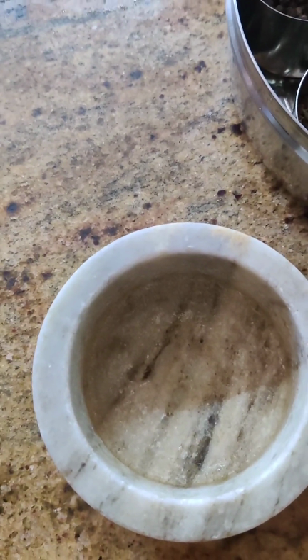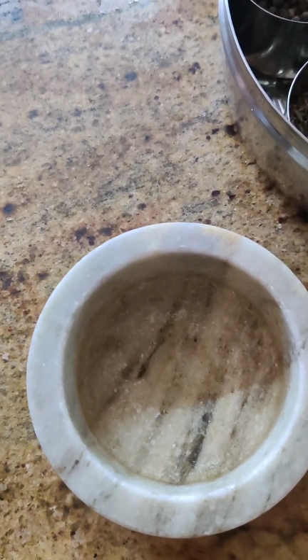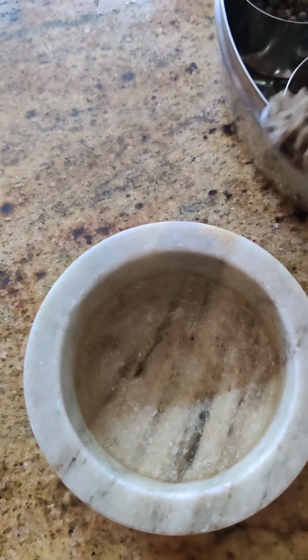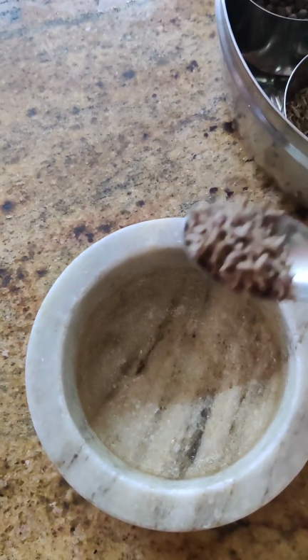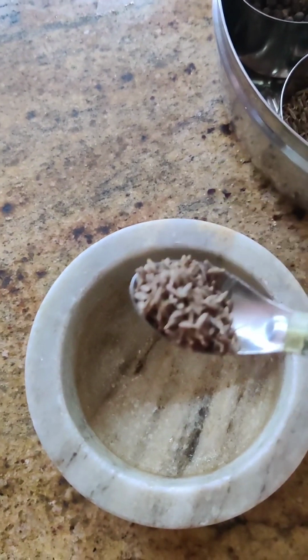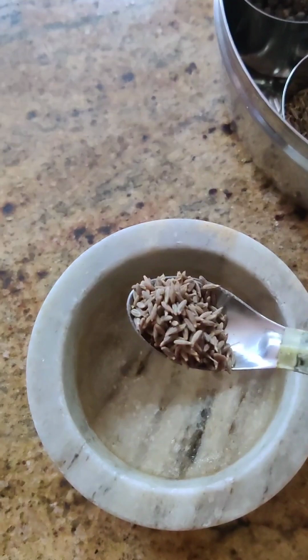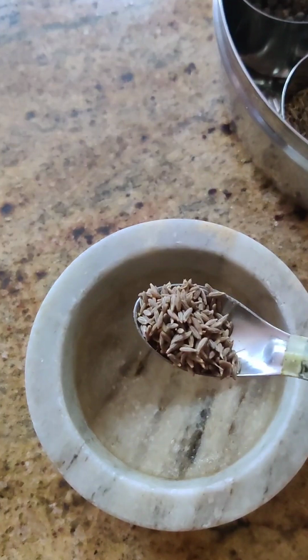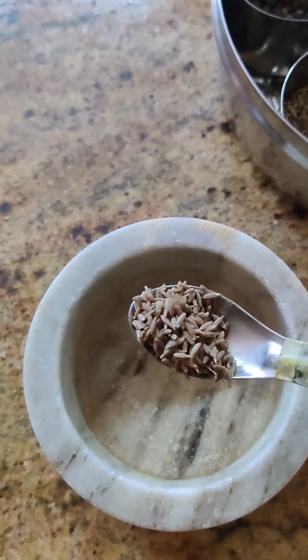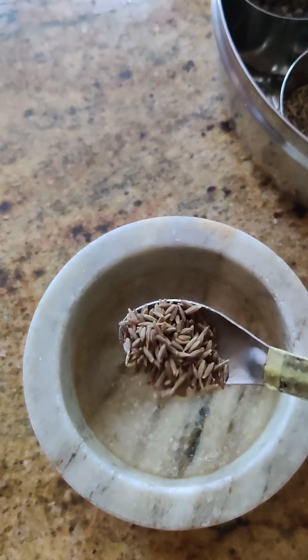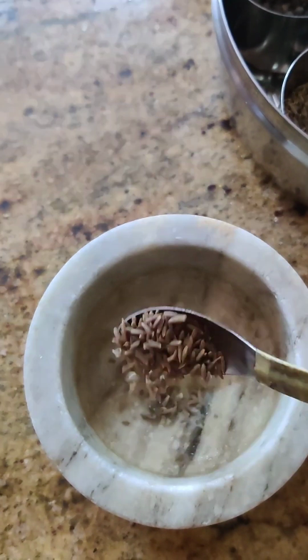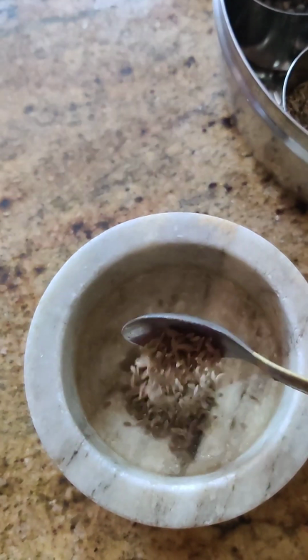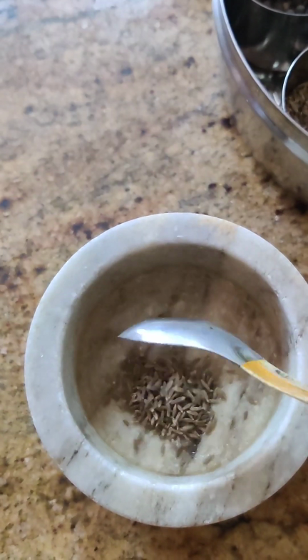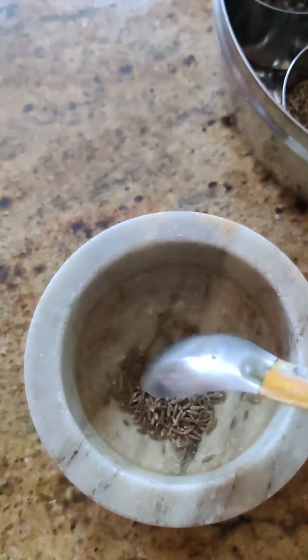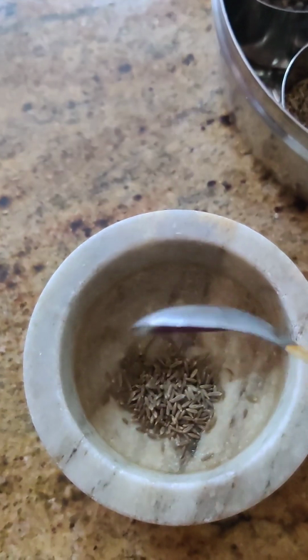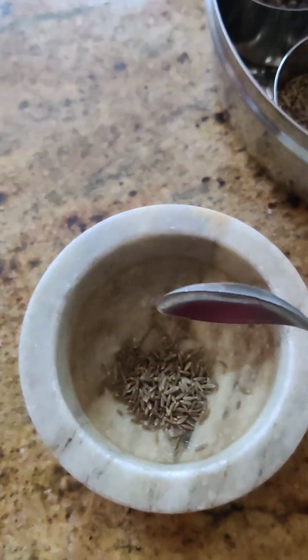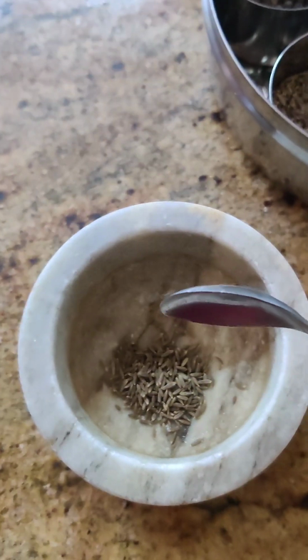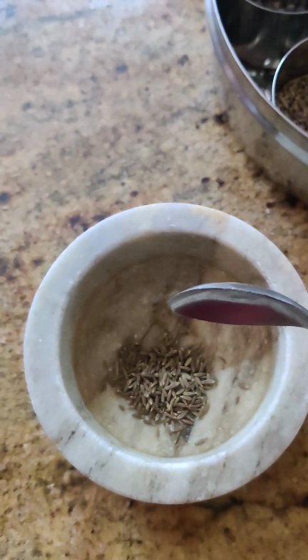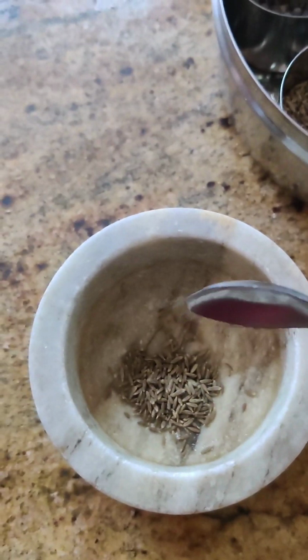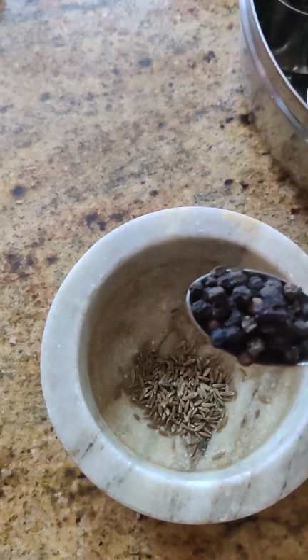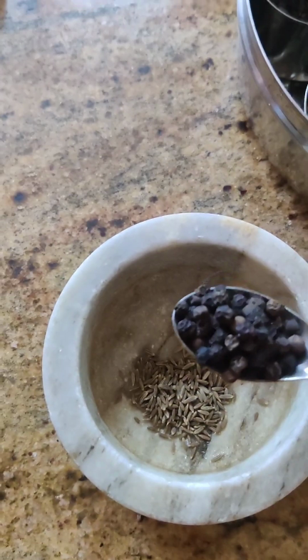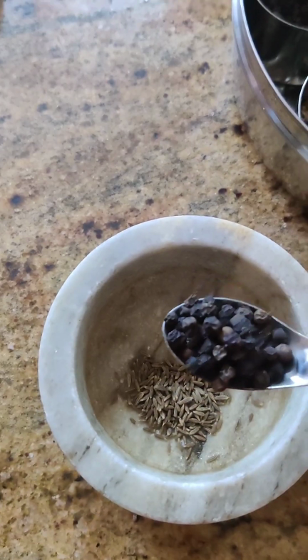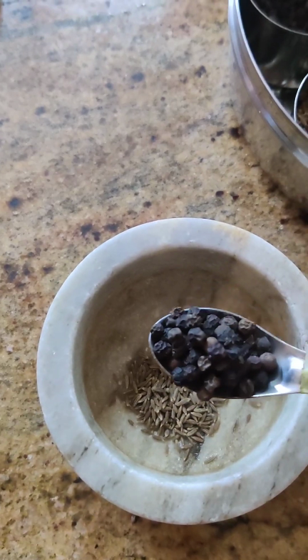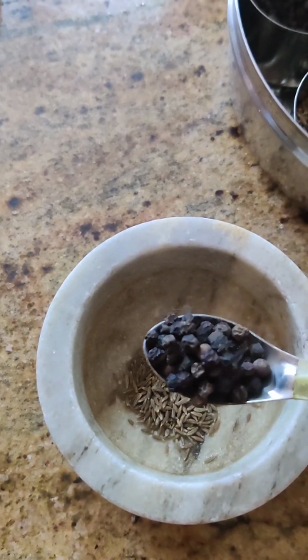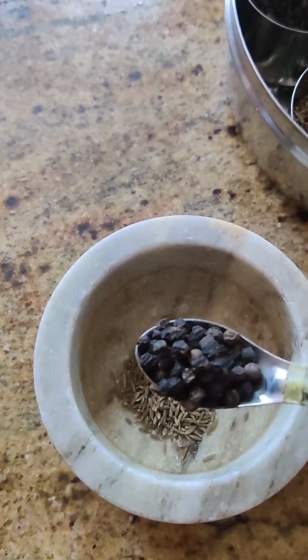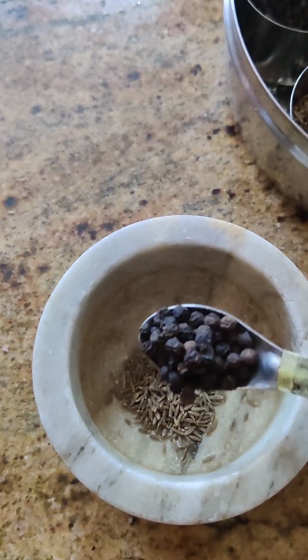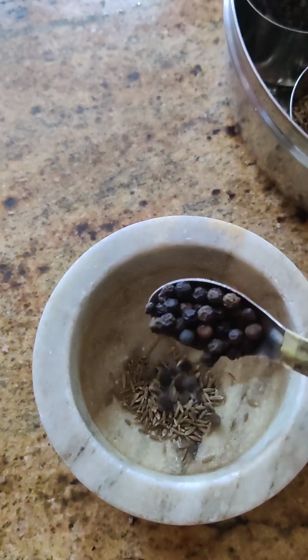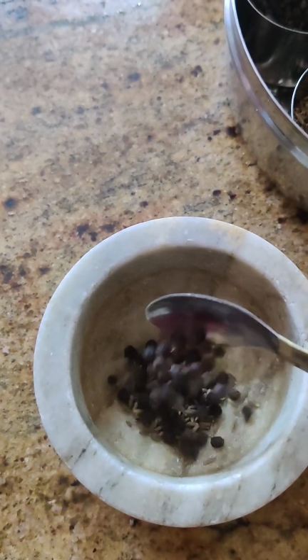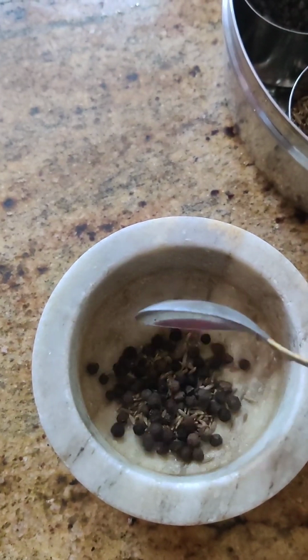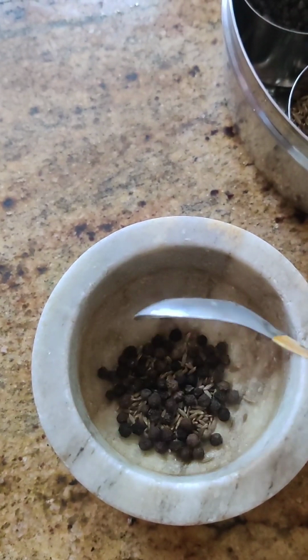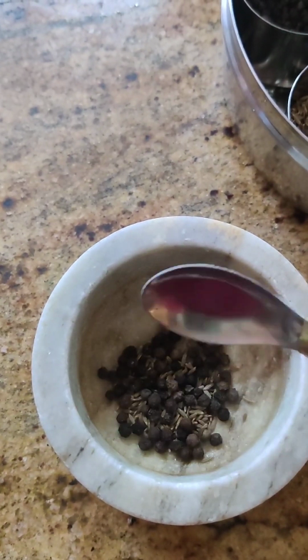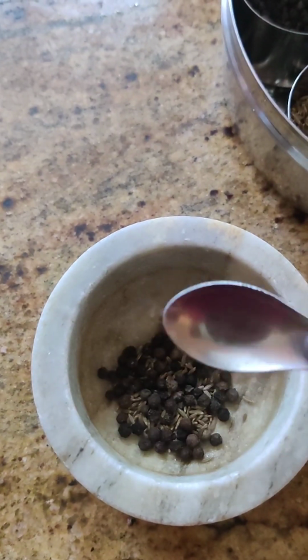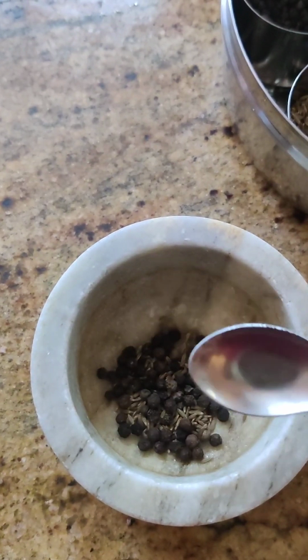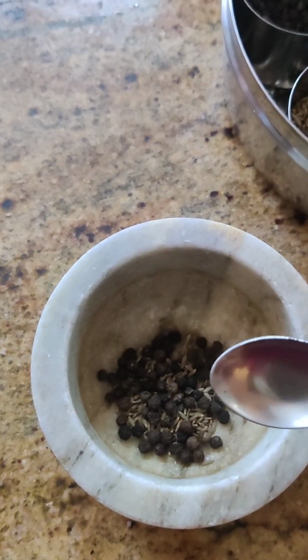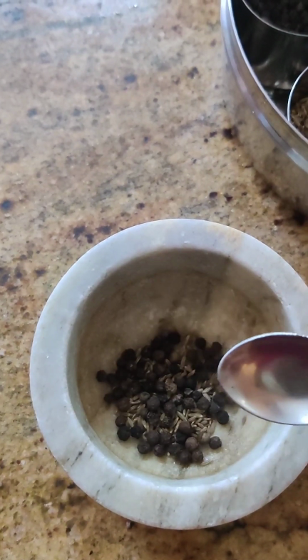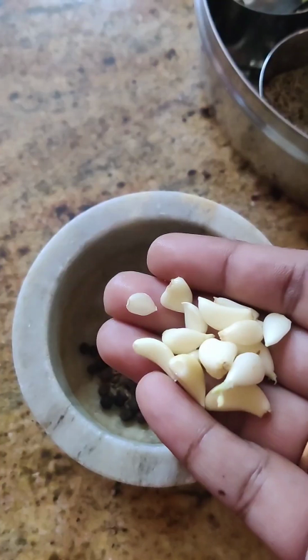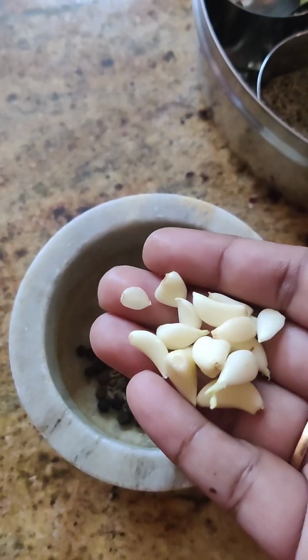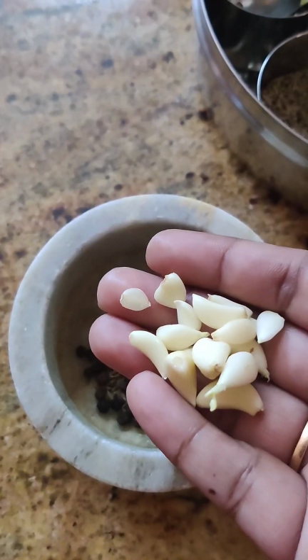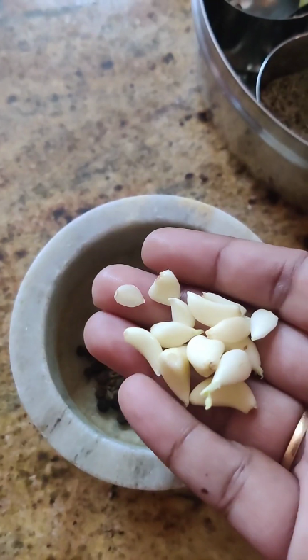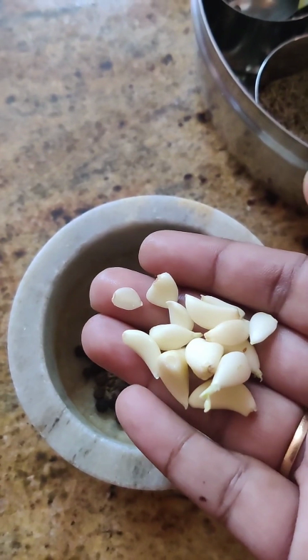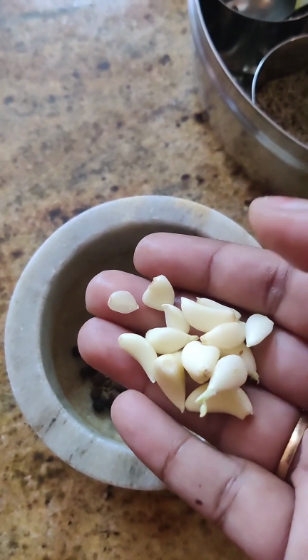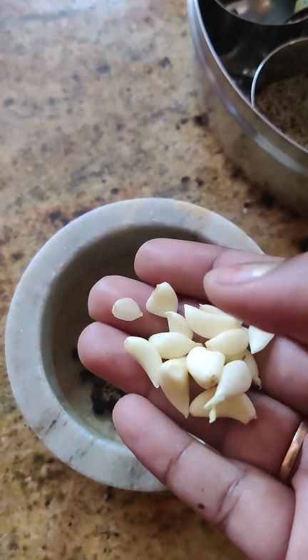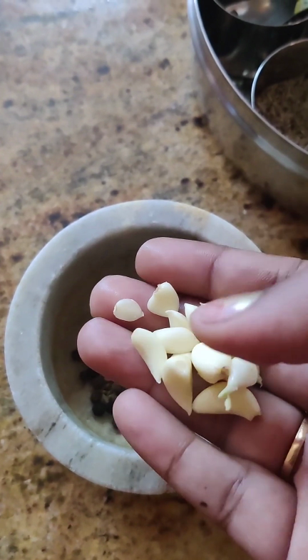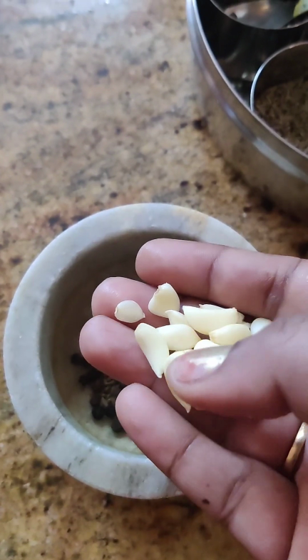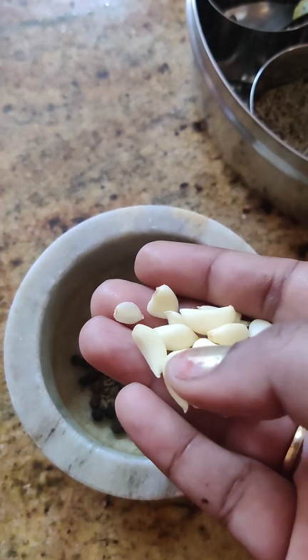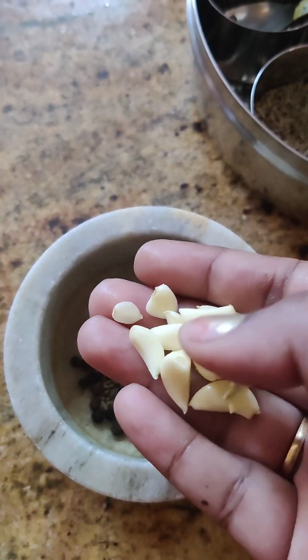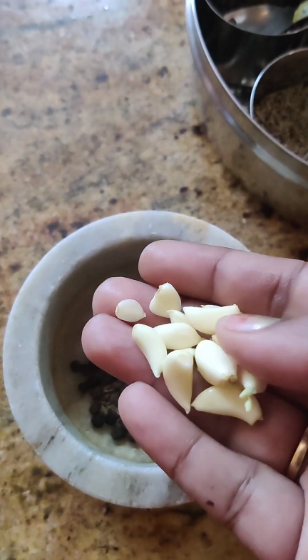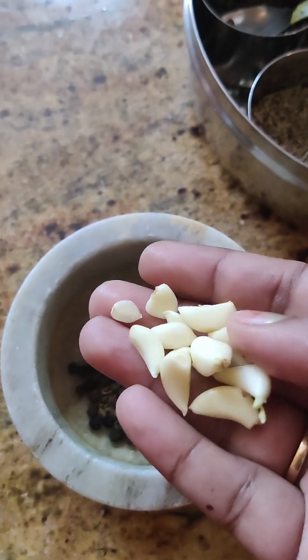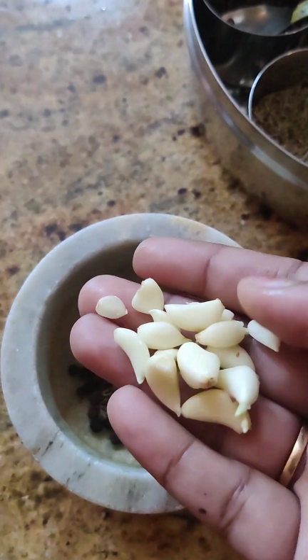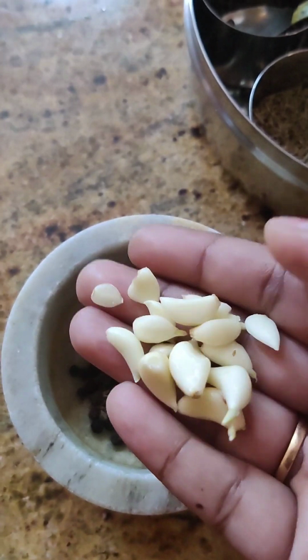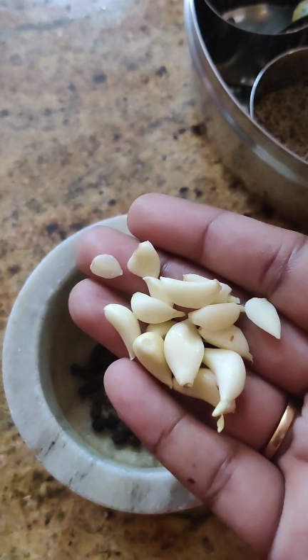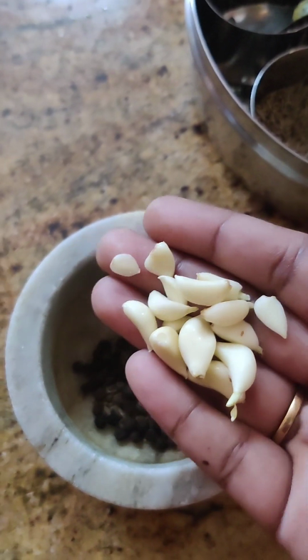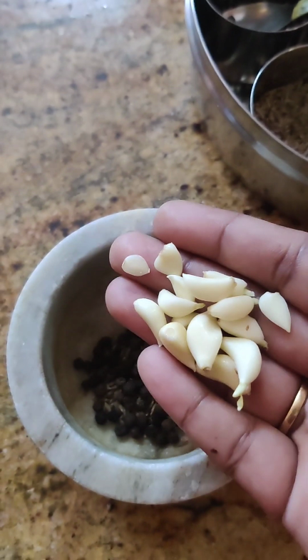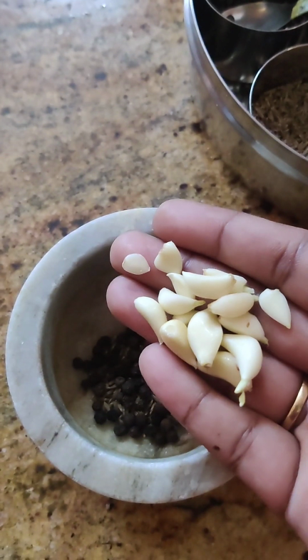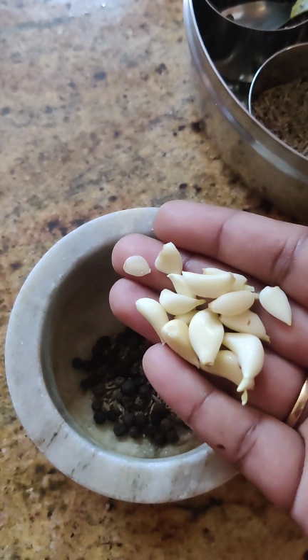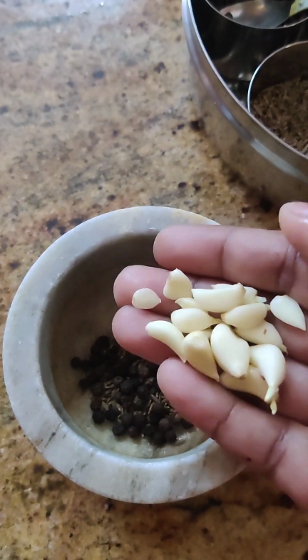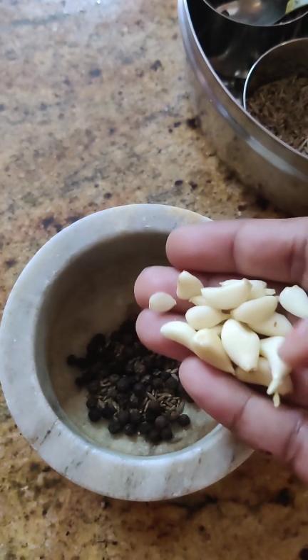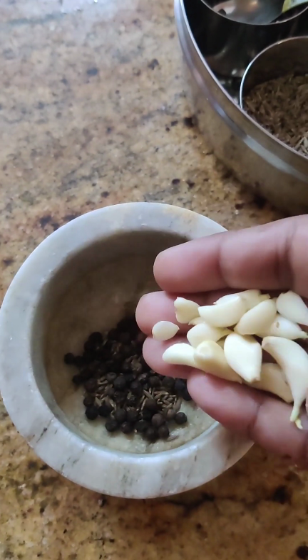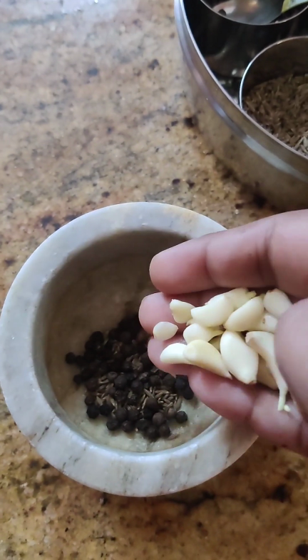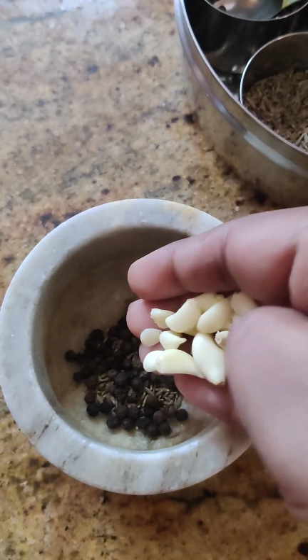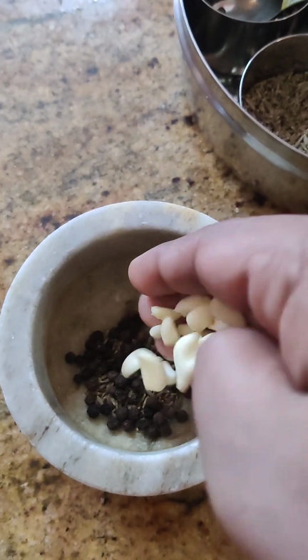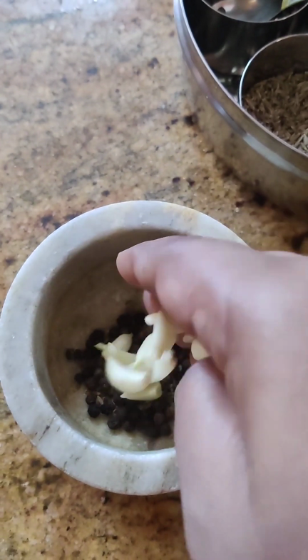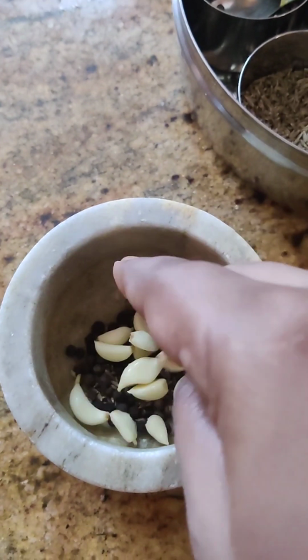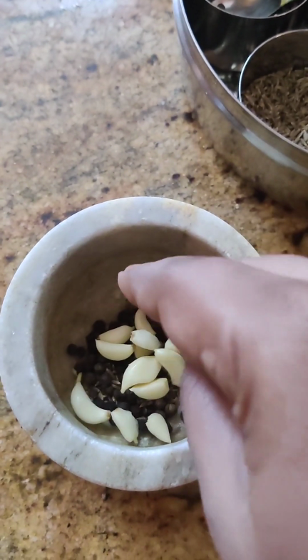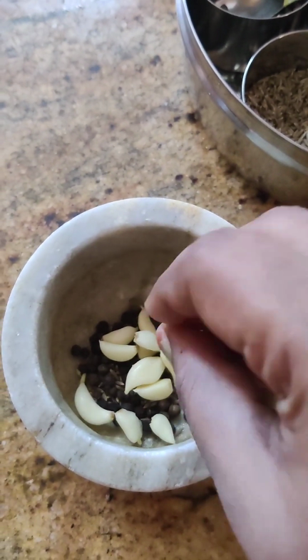1 spoon of jeera, 1 spoon of milk, 3-4 cups. I'll put a little bit in the chin.